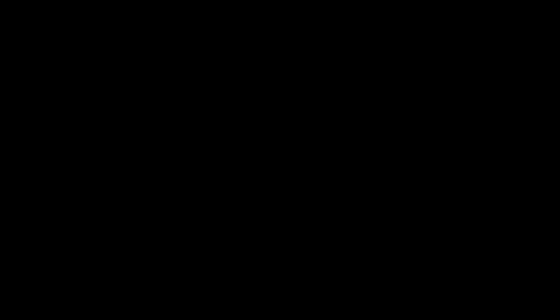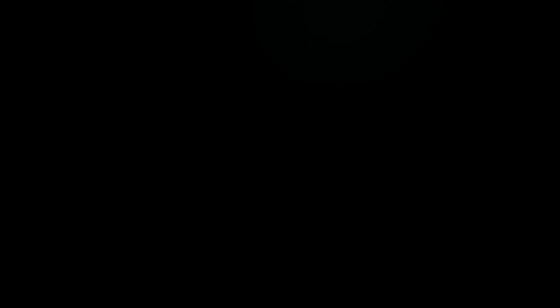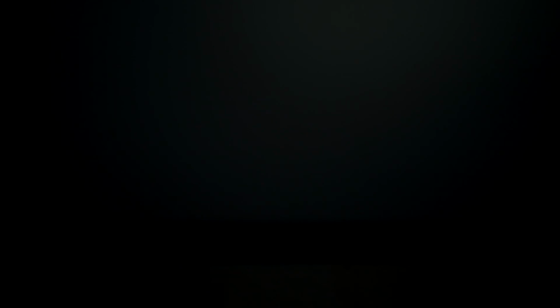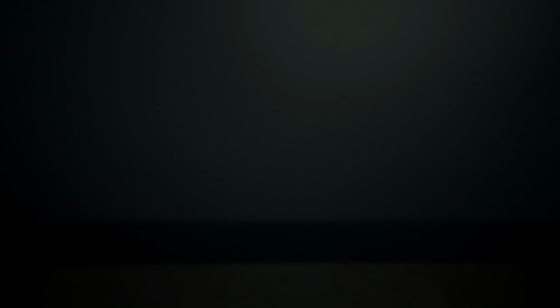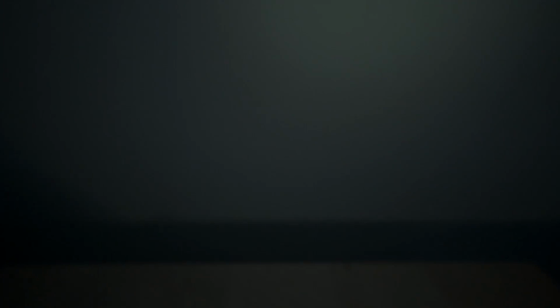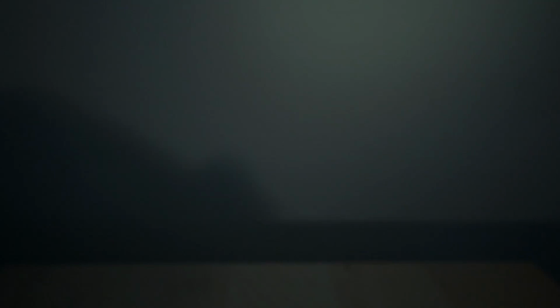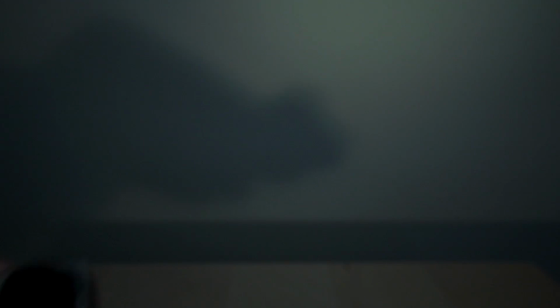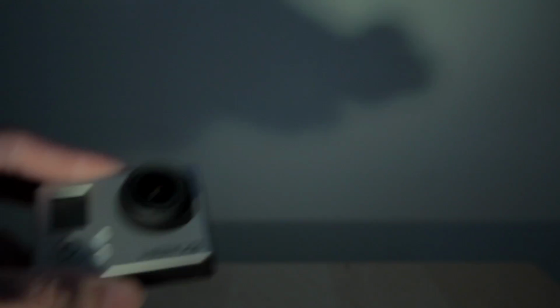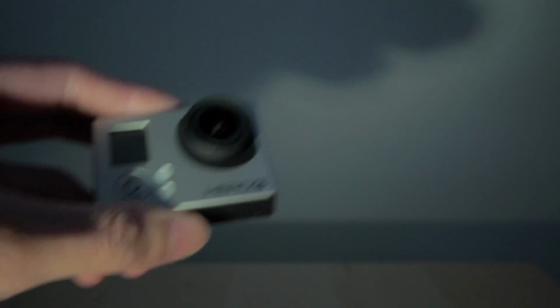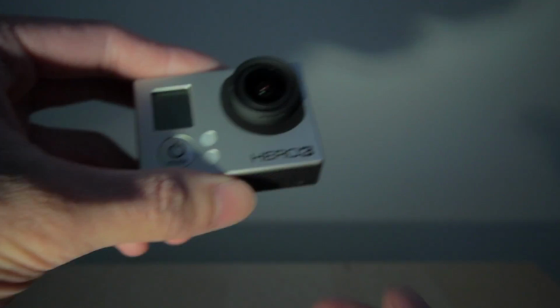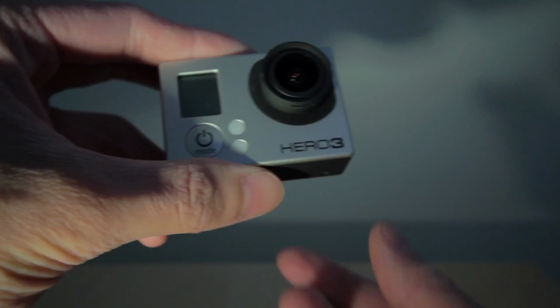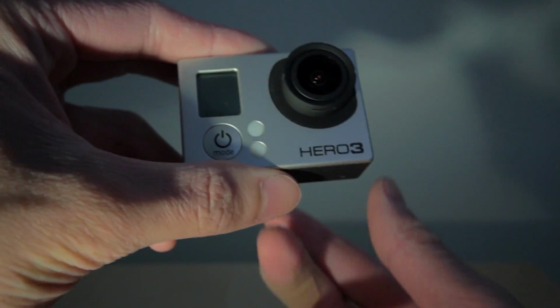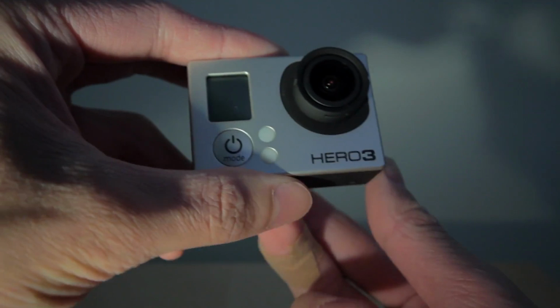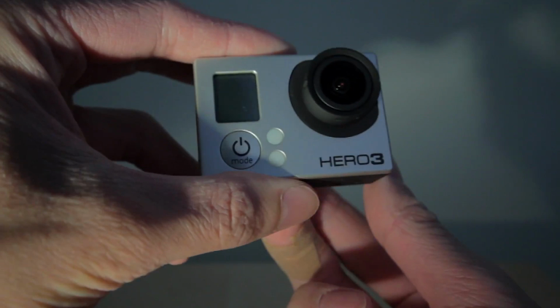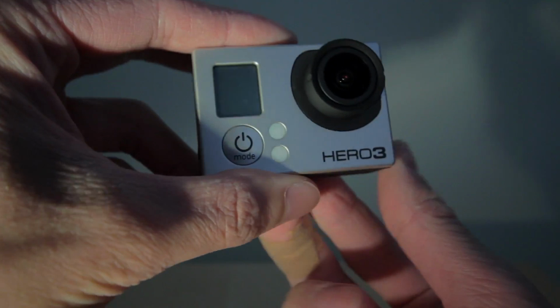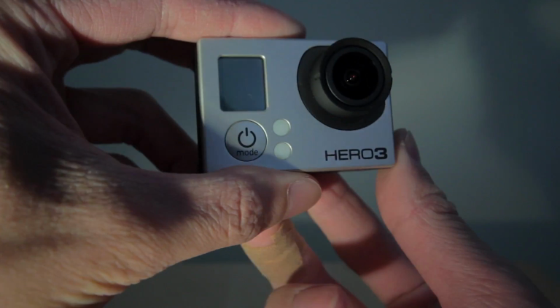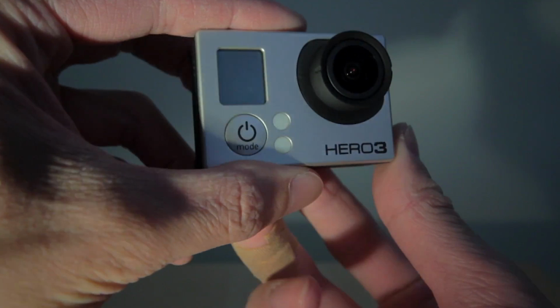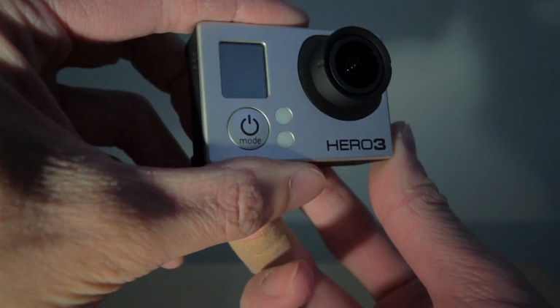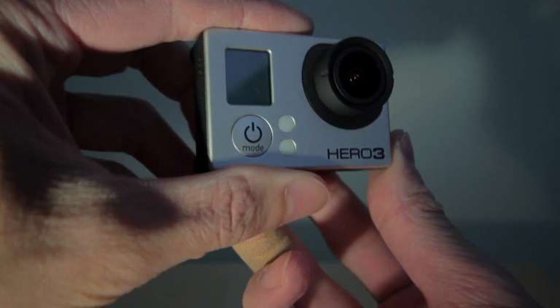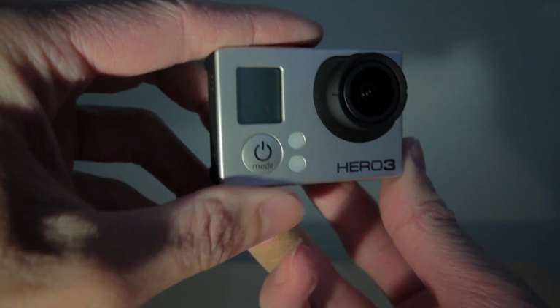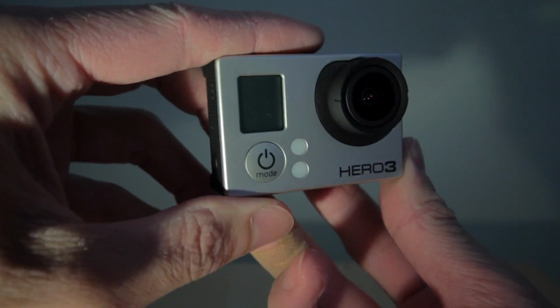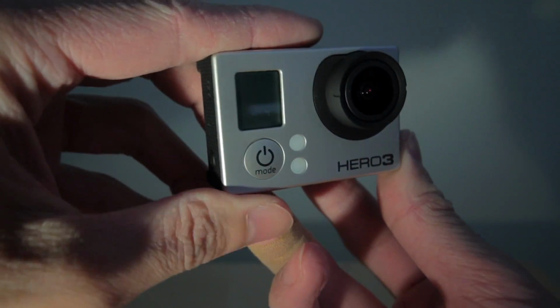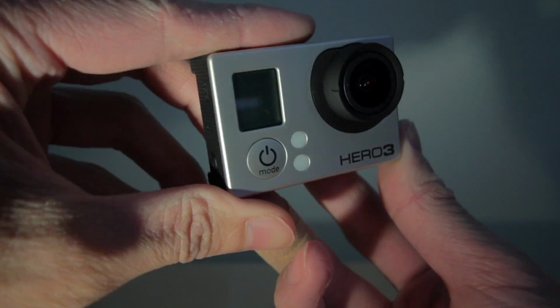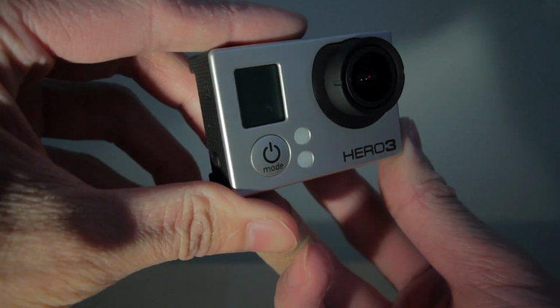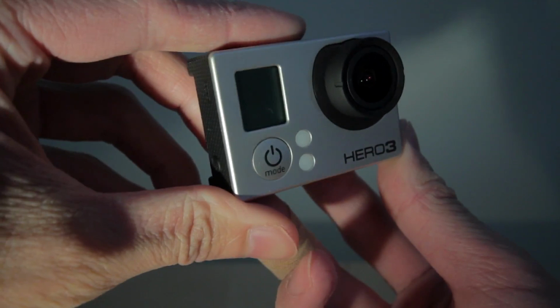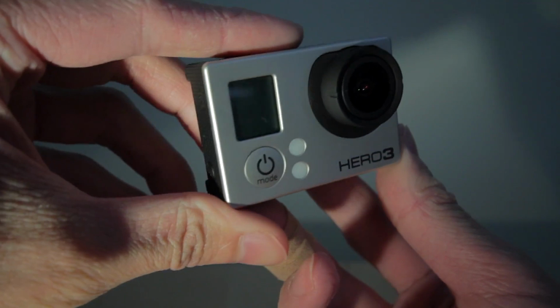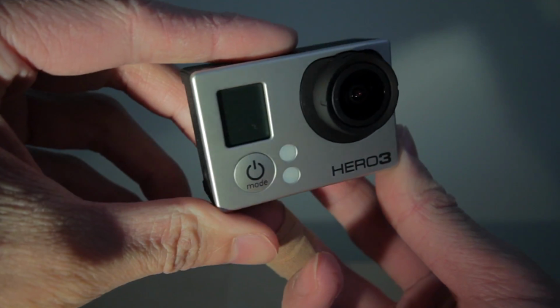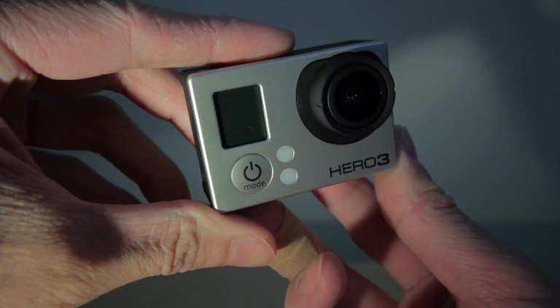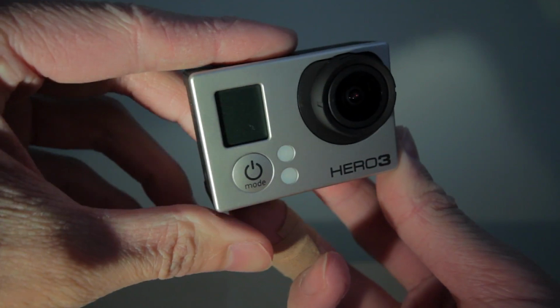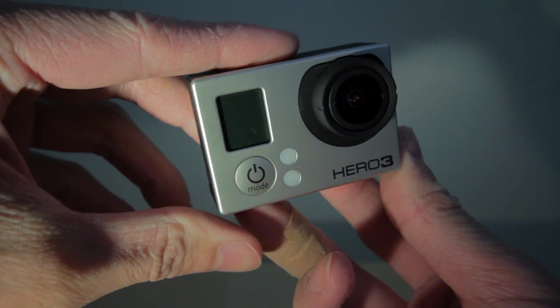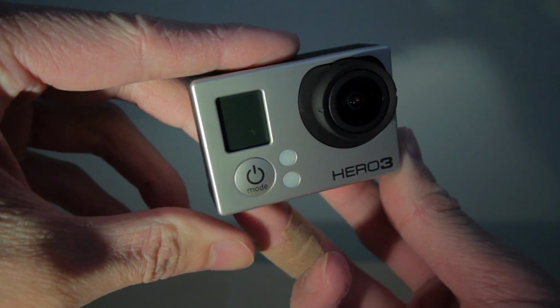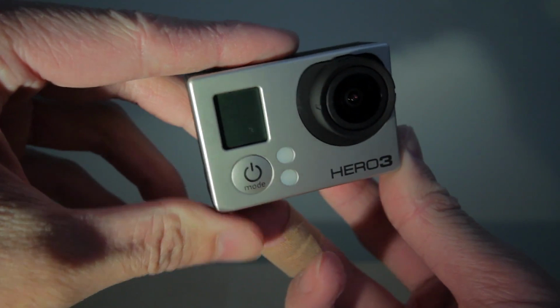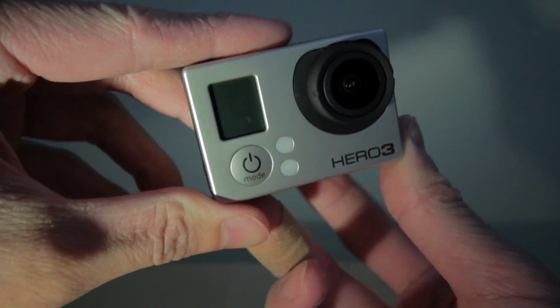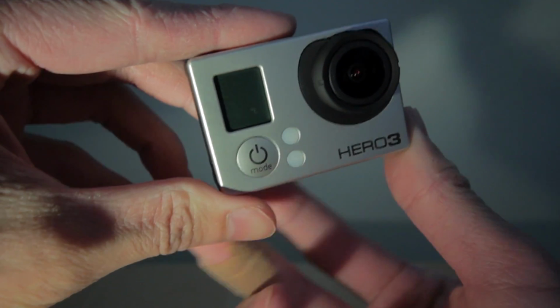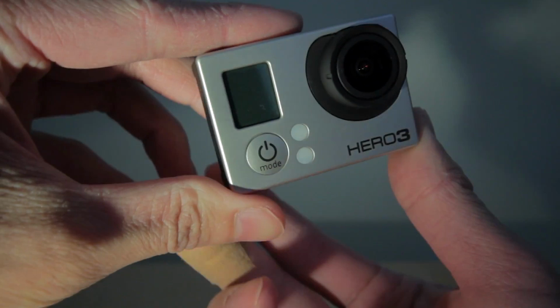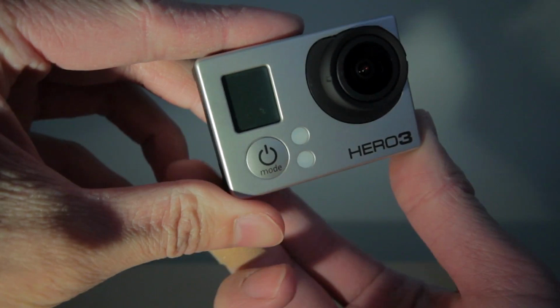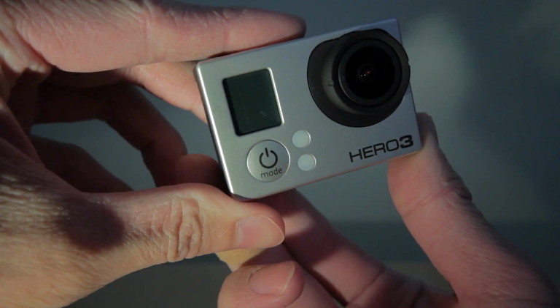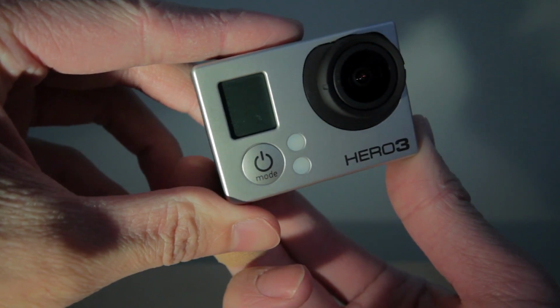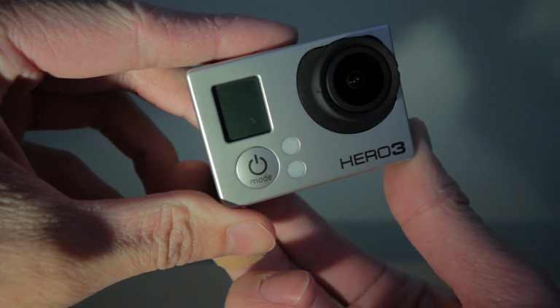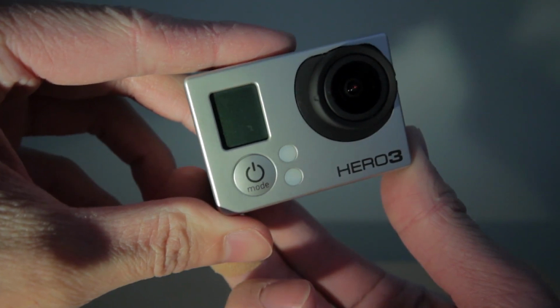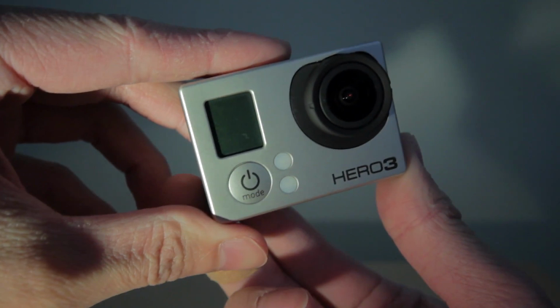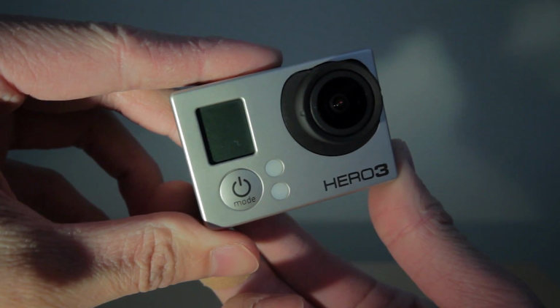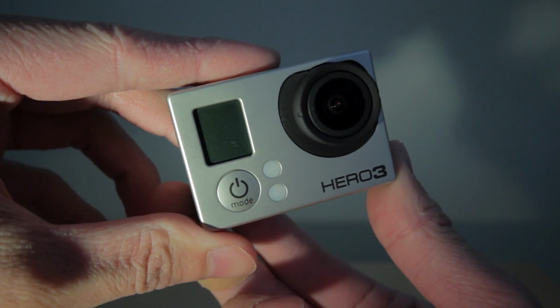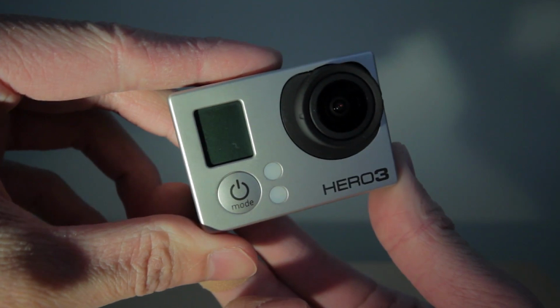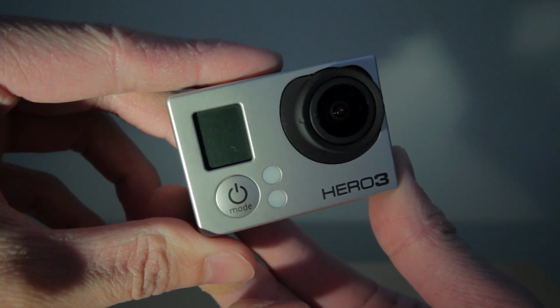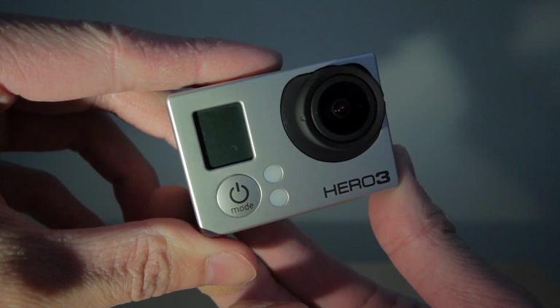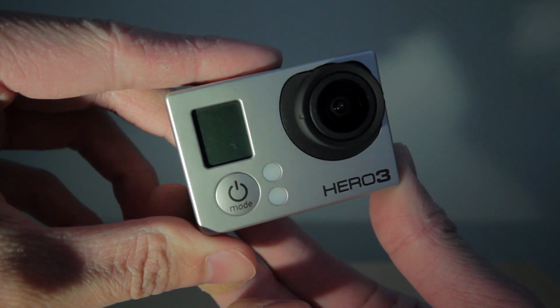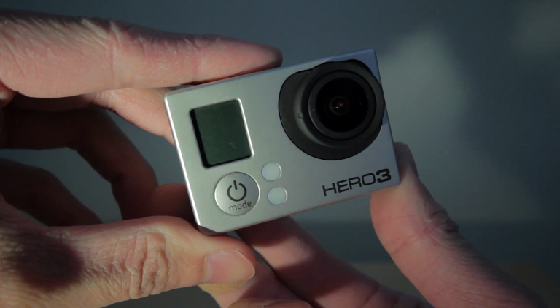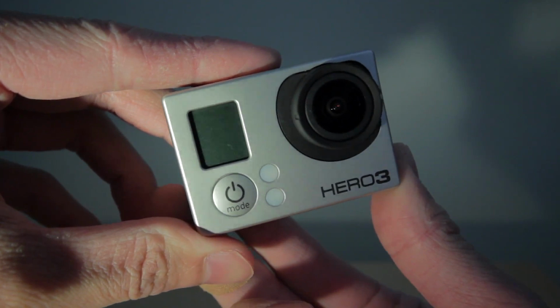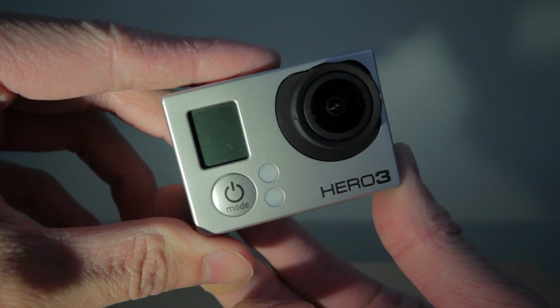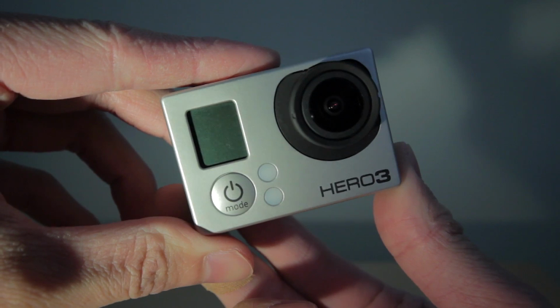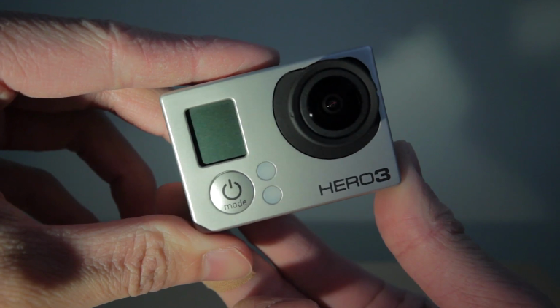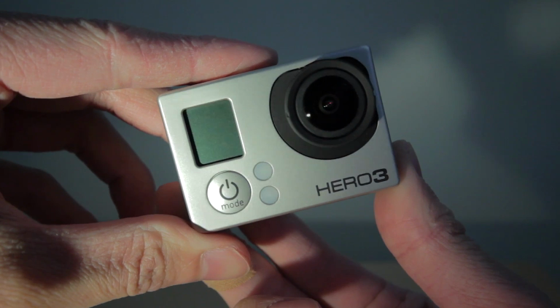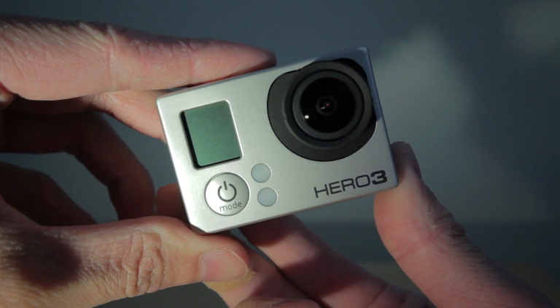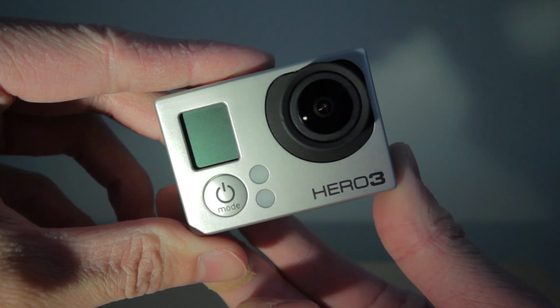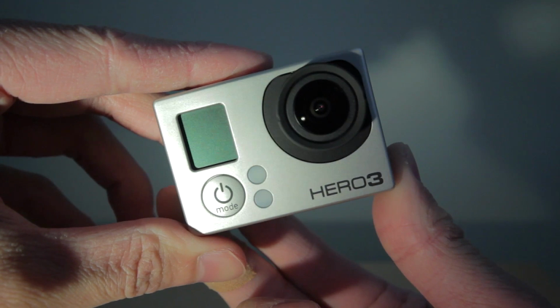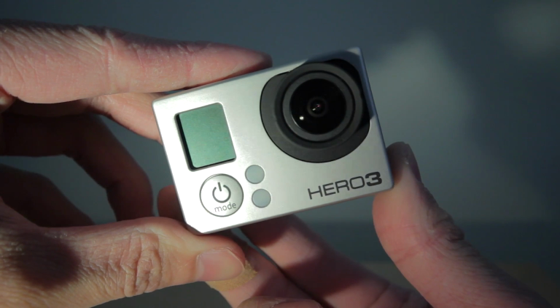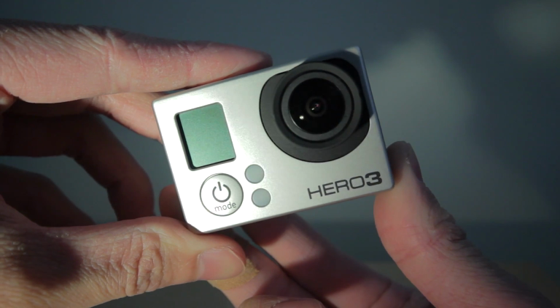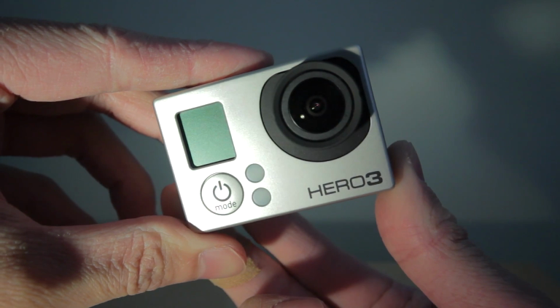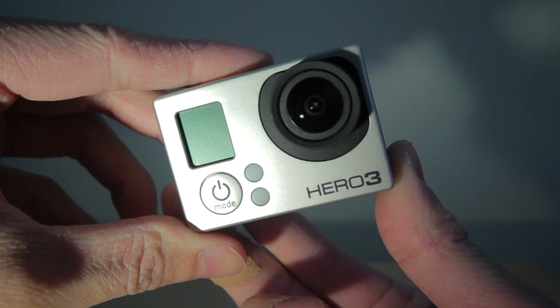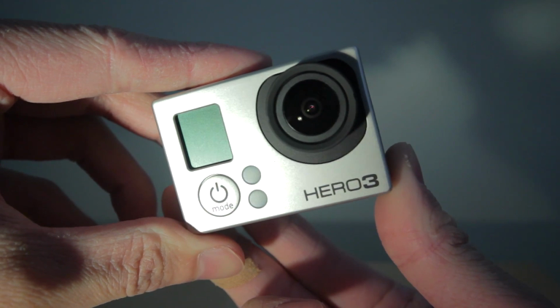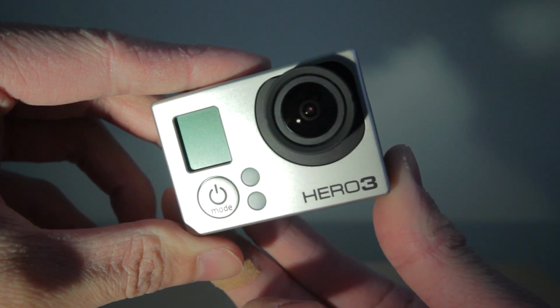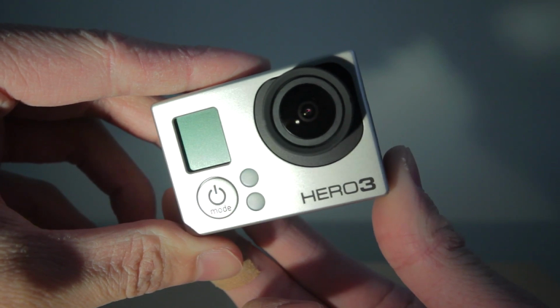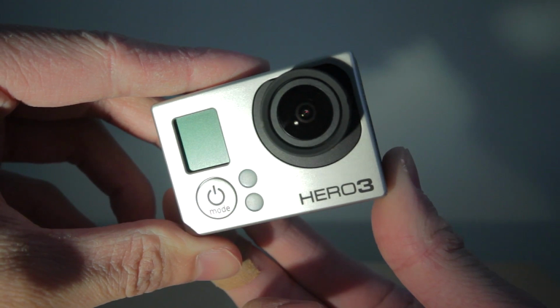What's up guys, today I want to quickly show you how to connect your Hero 3 to the GoPro app, which is available free for Android and Apple devices.